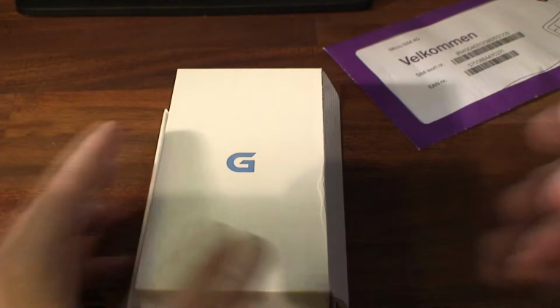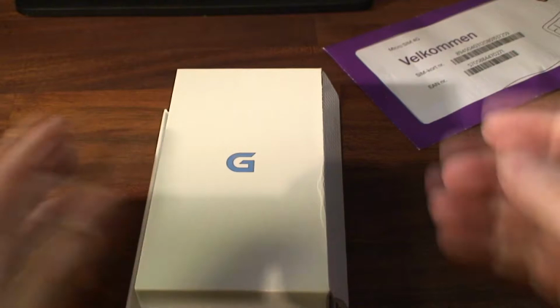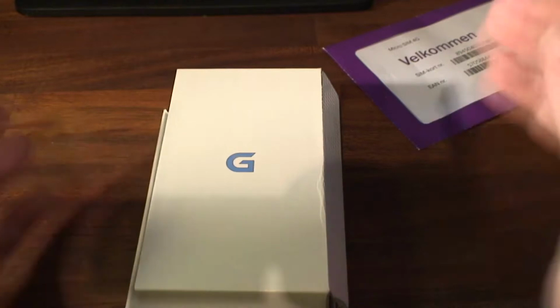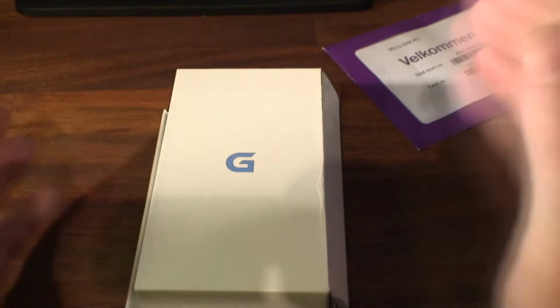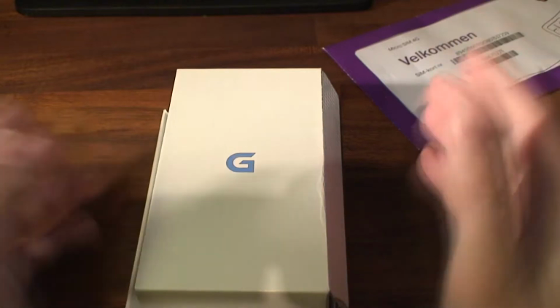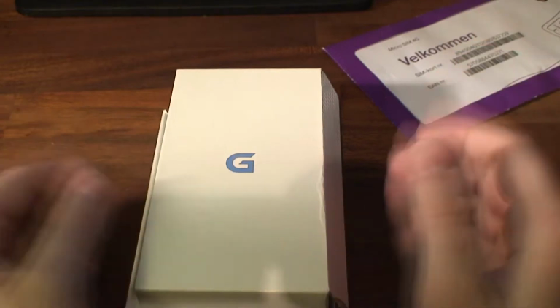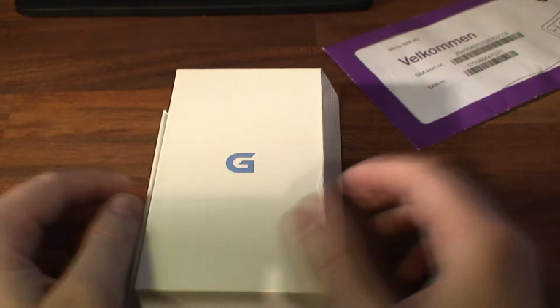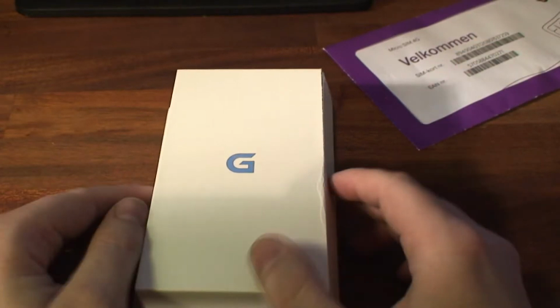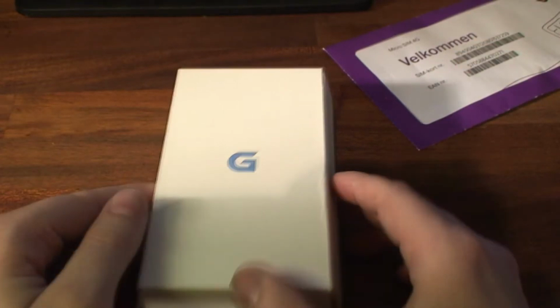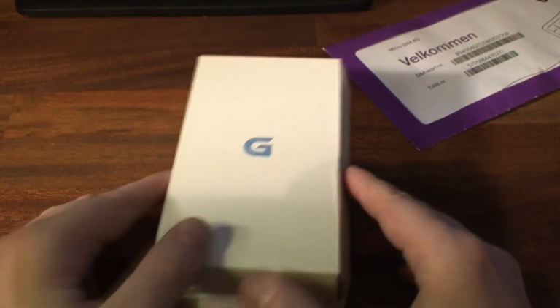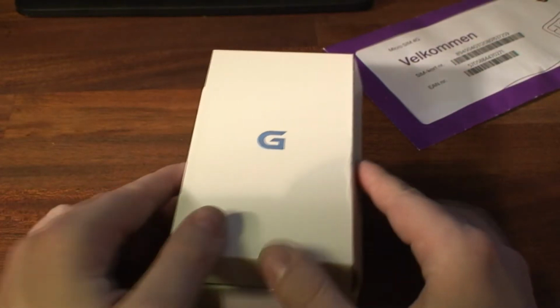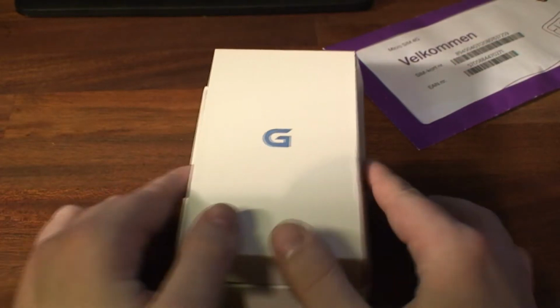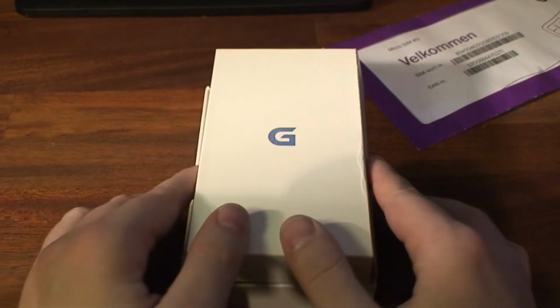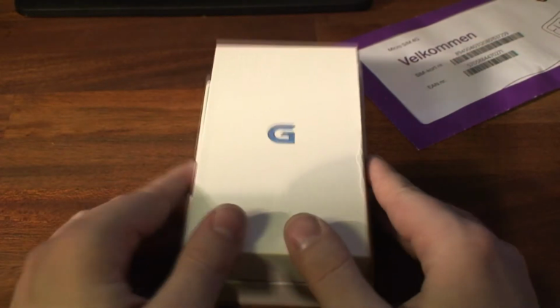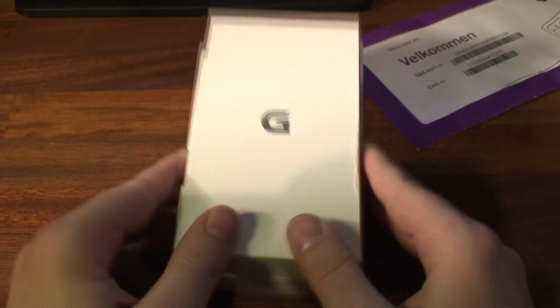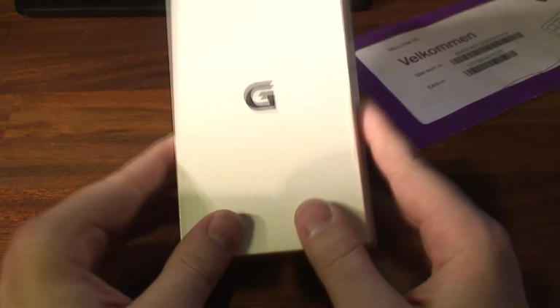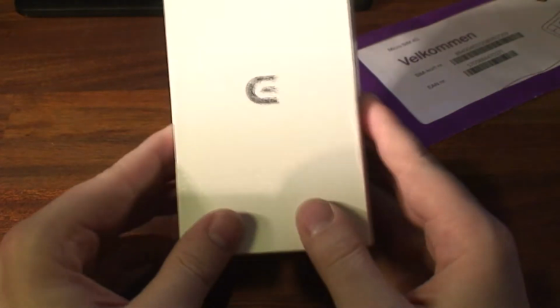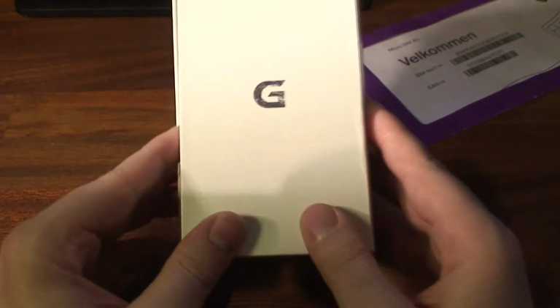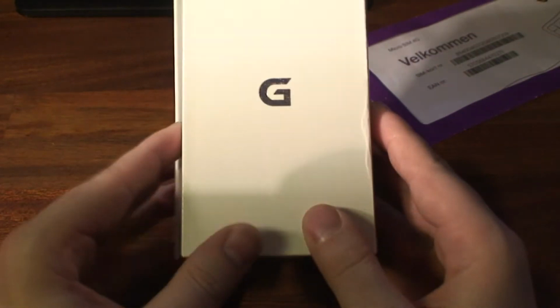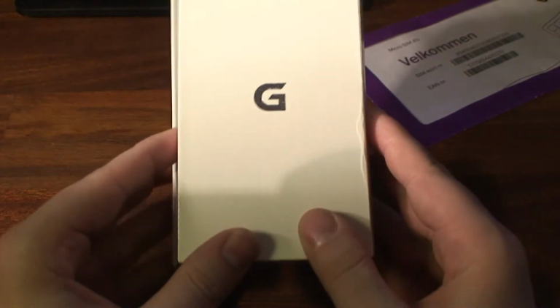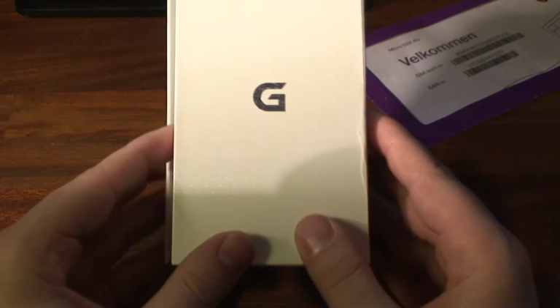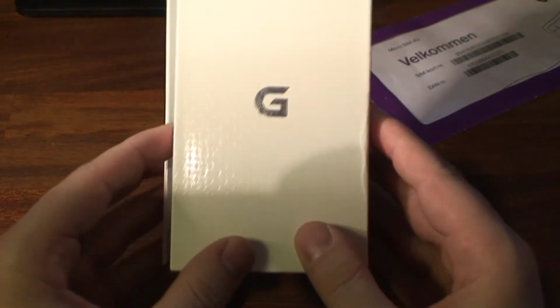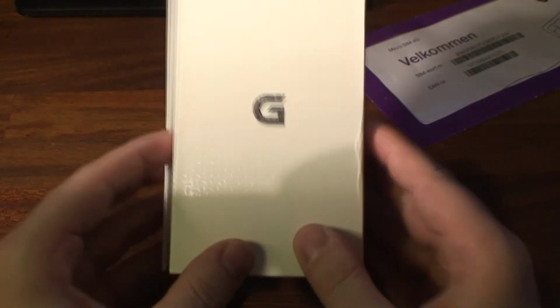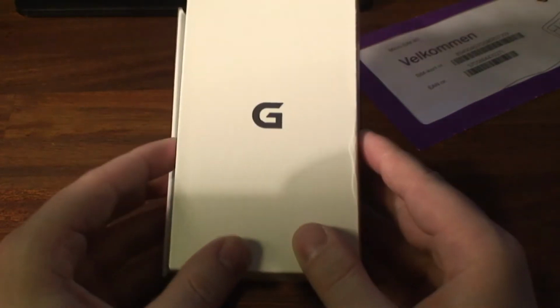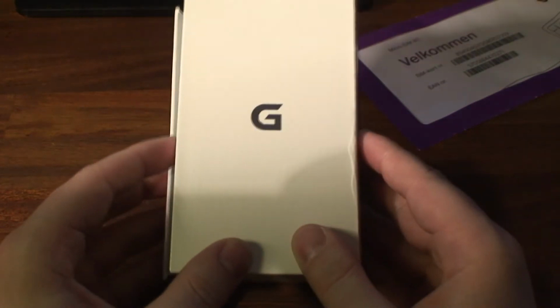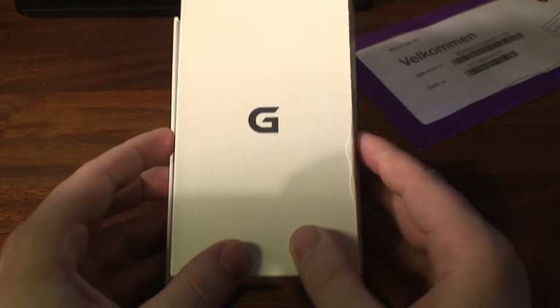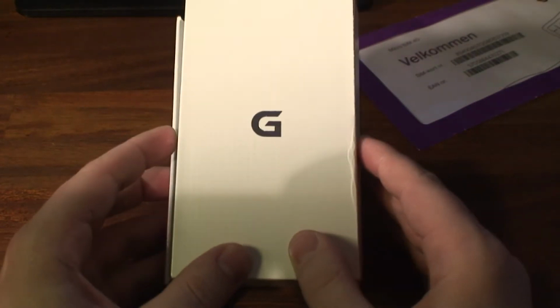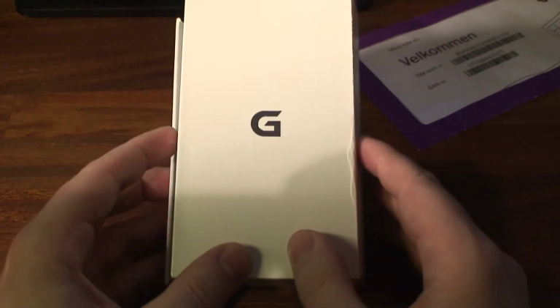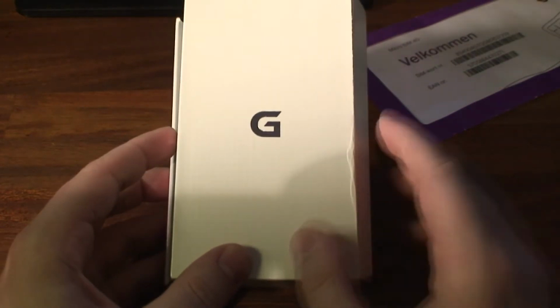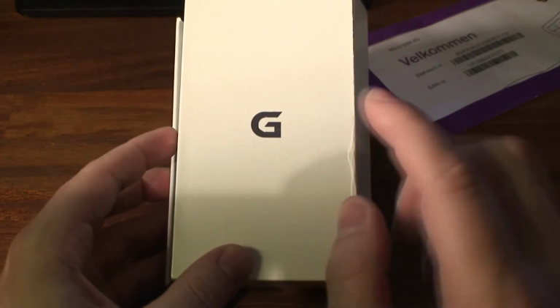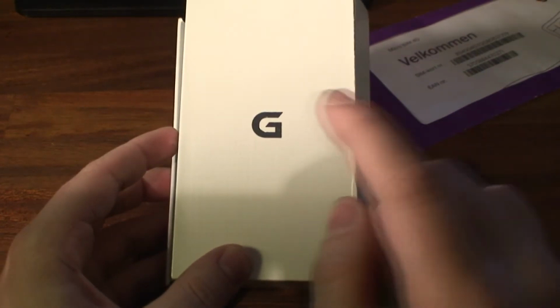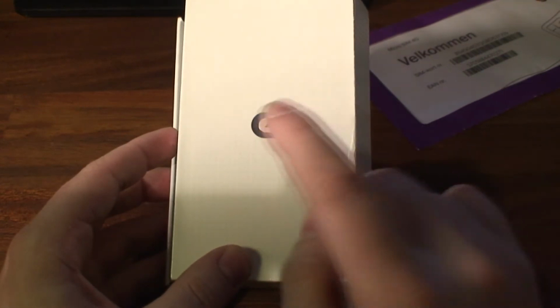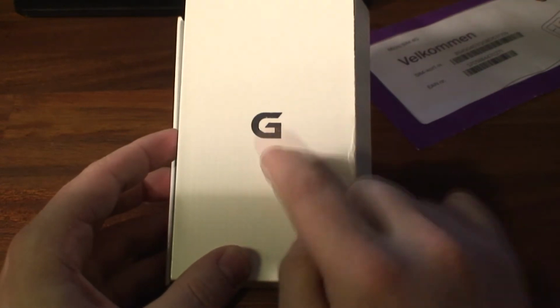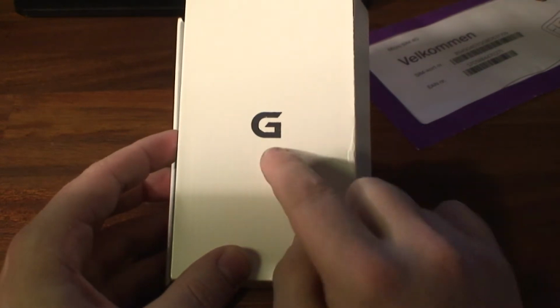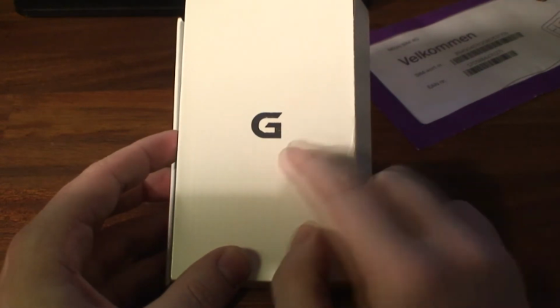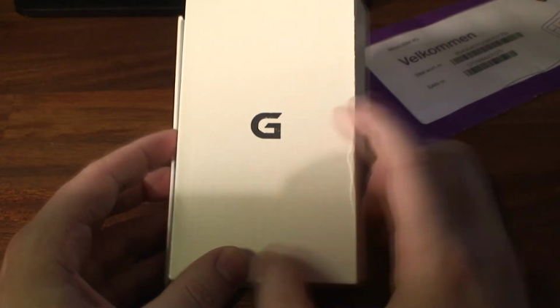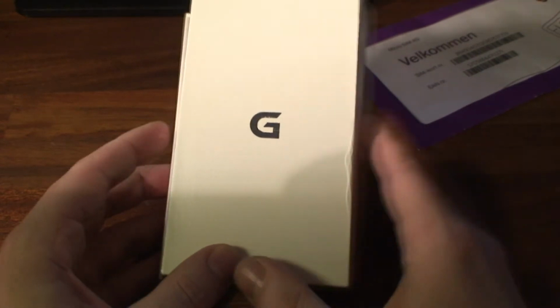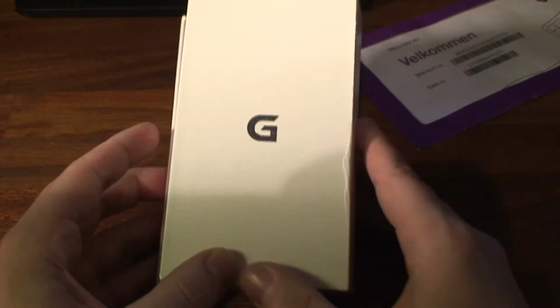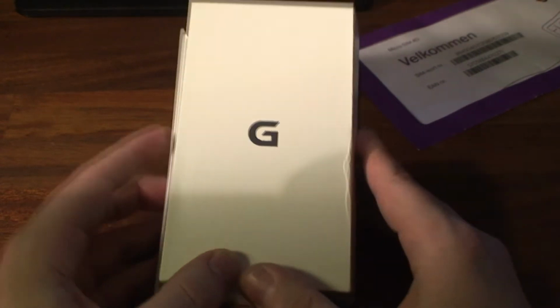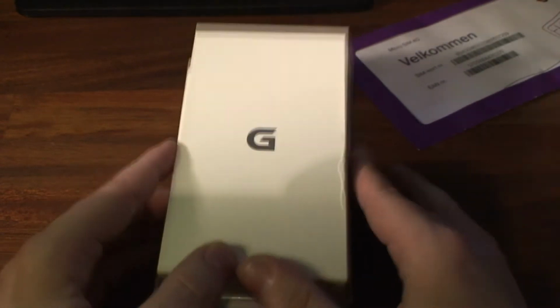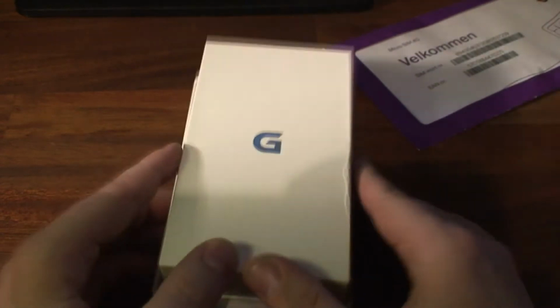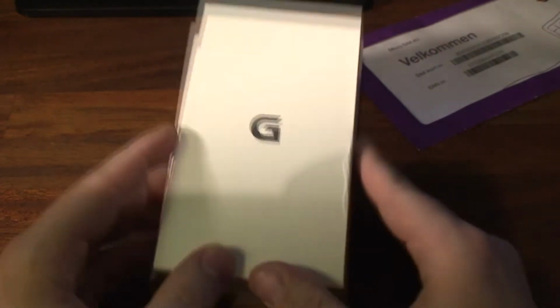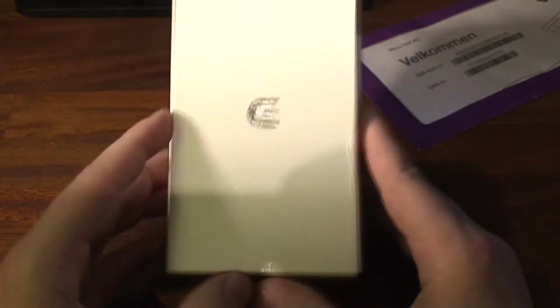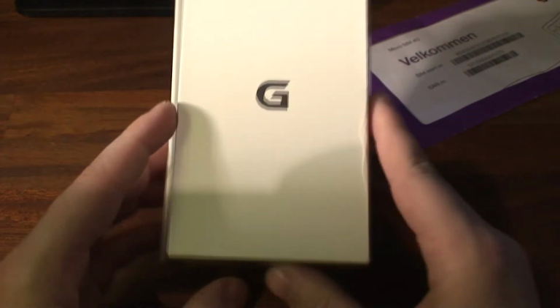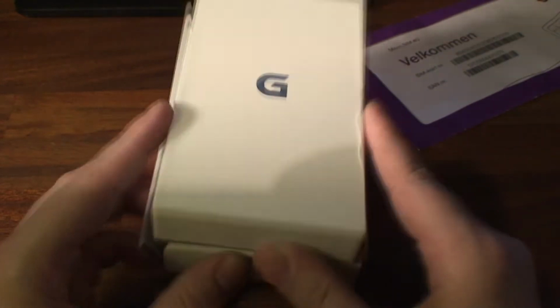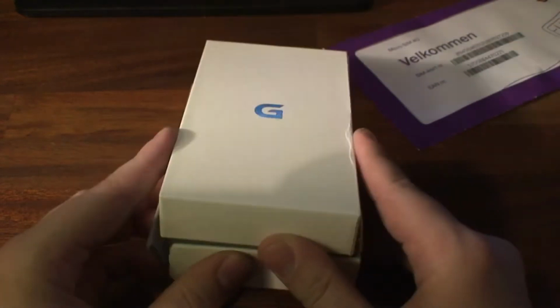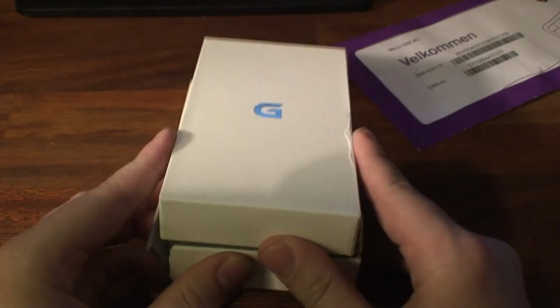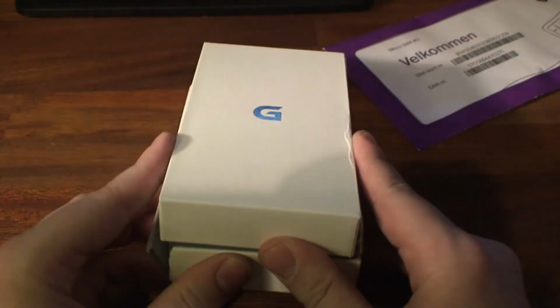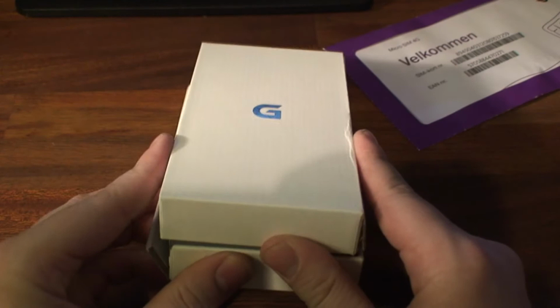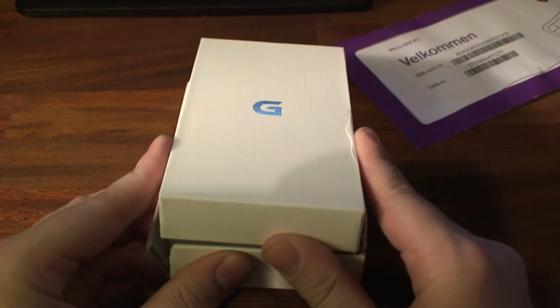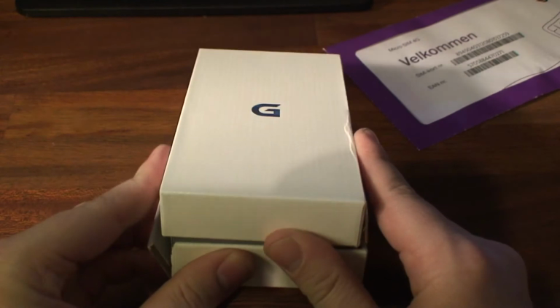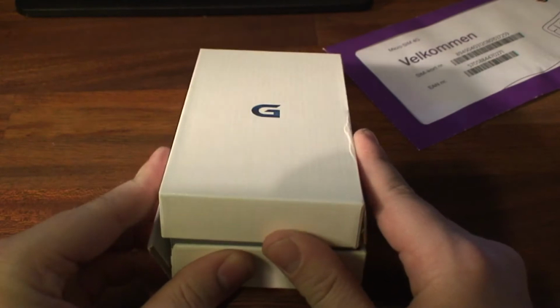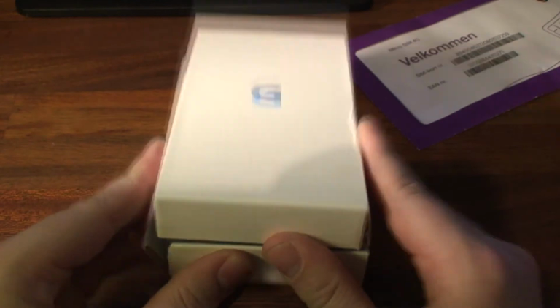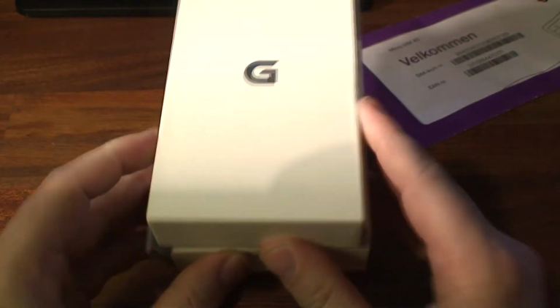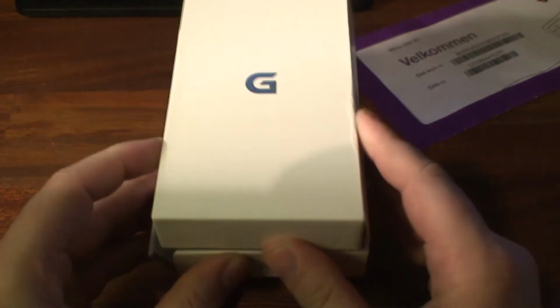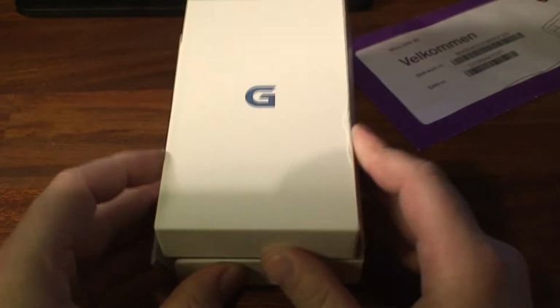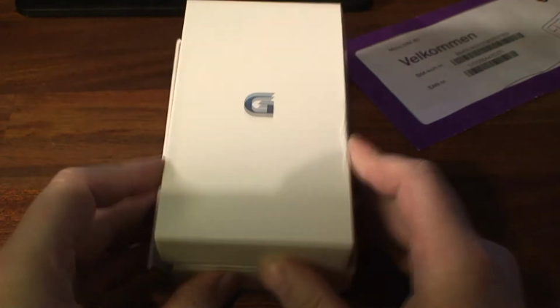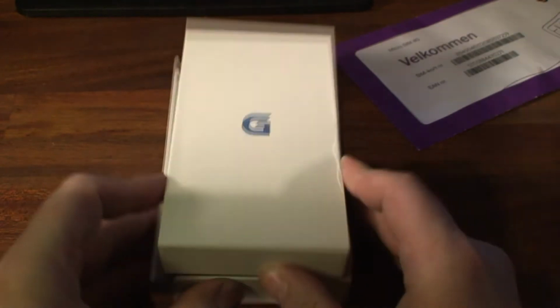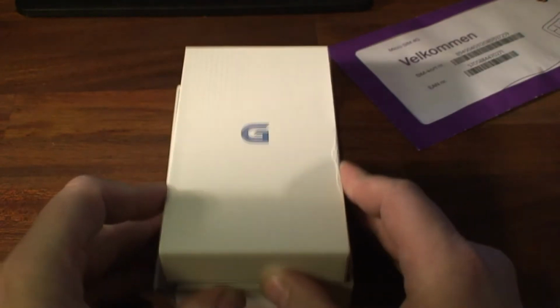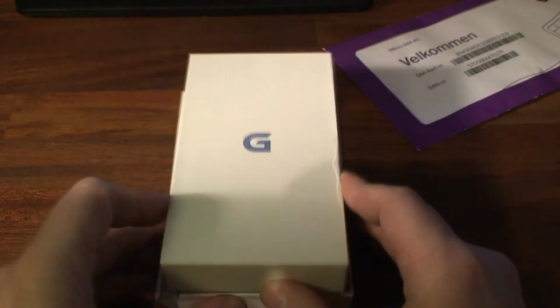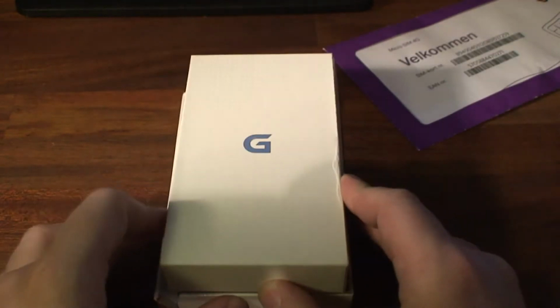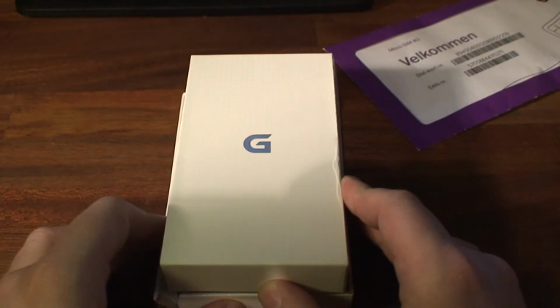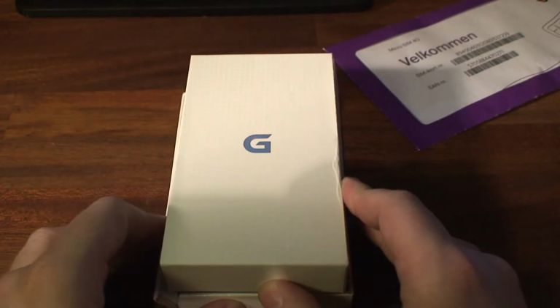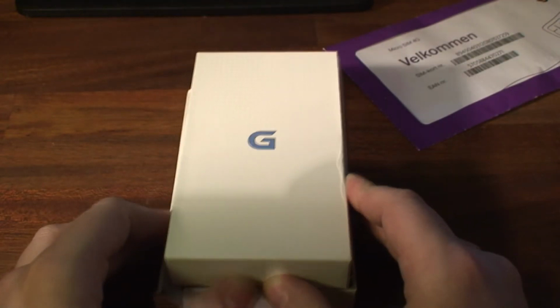Hi, my name is Michael and this is the LG Optimus G, and in this video we'll be doing an unboxing.